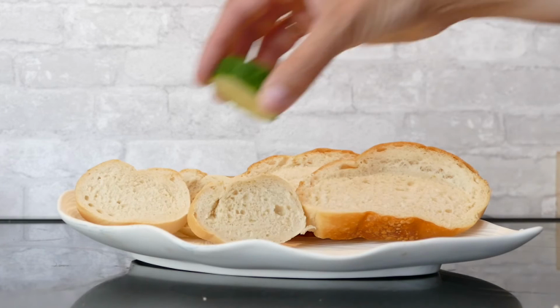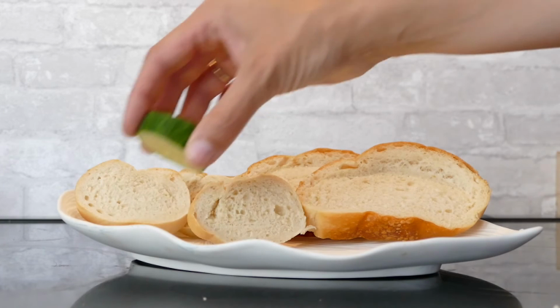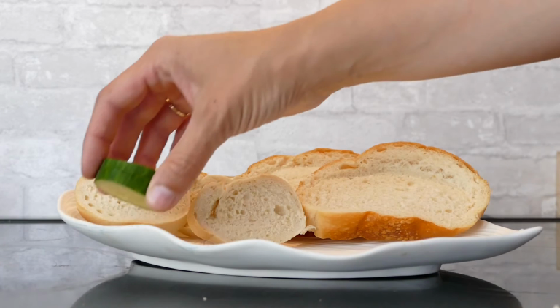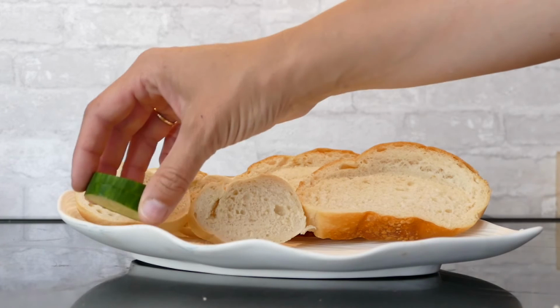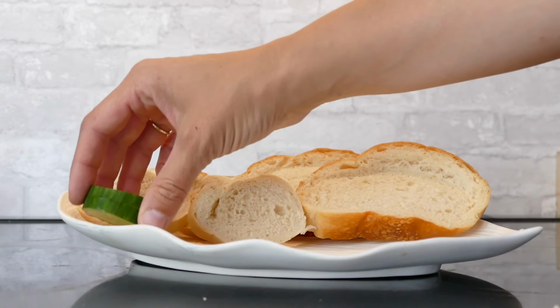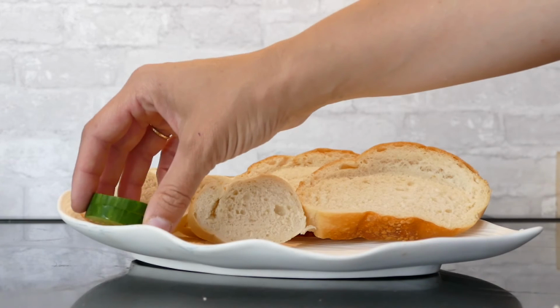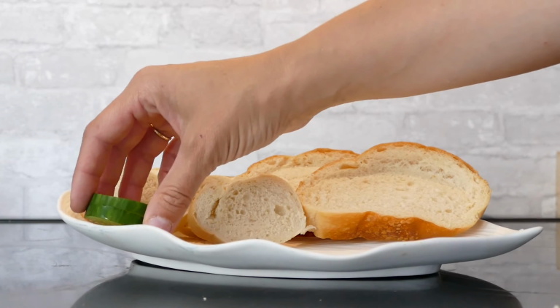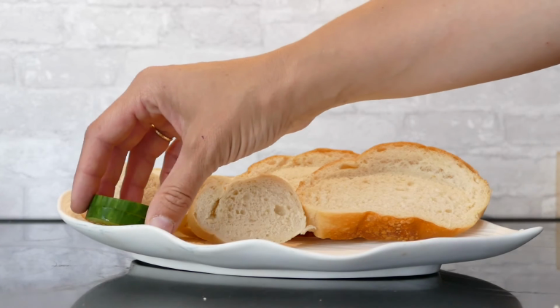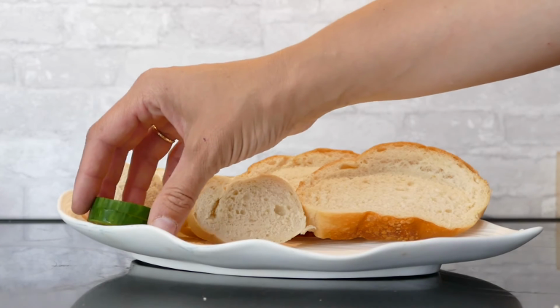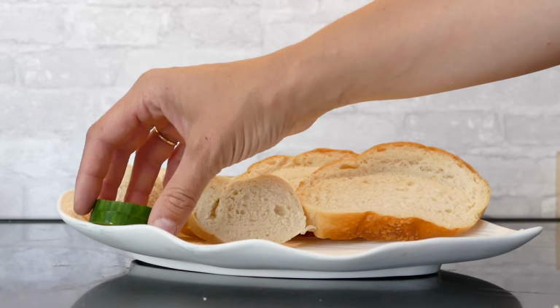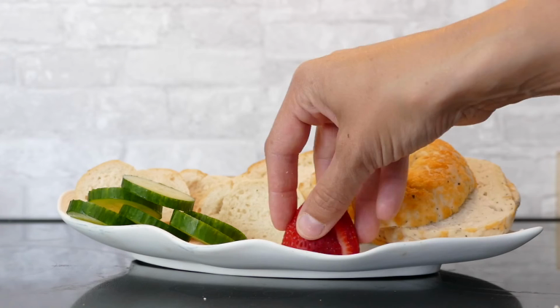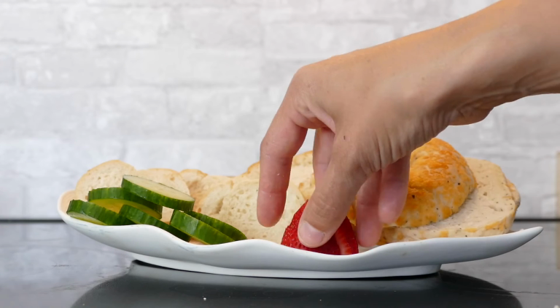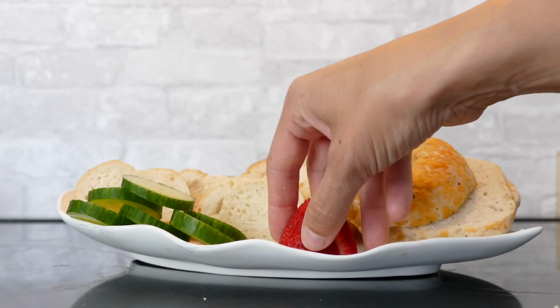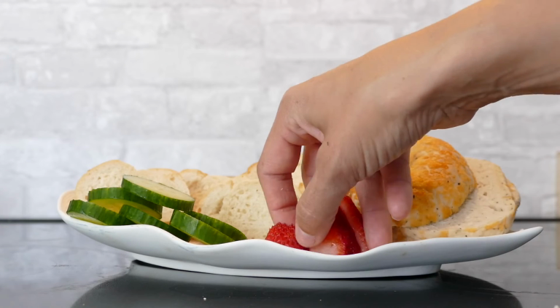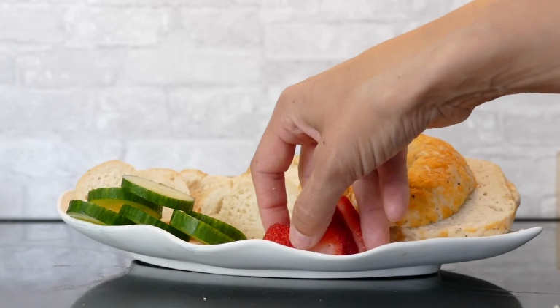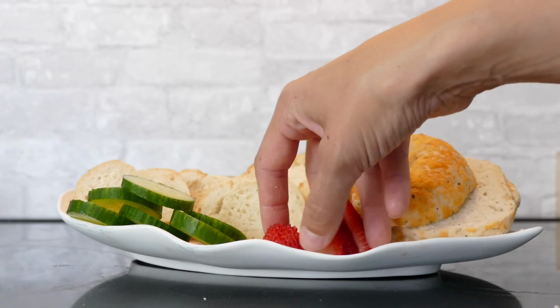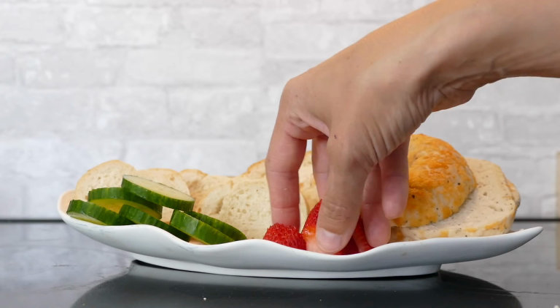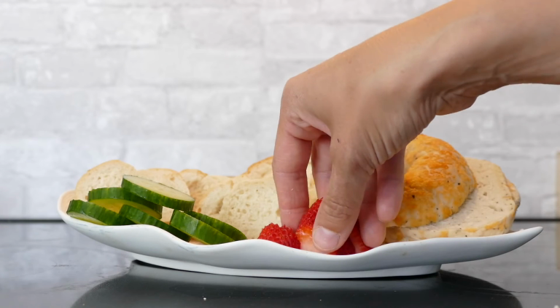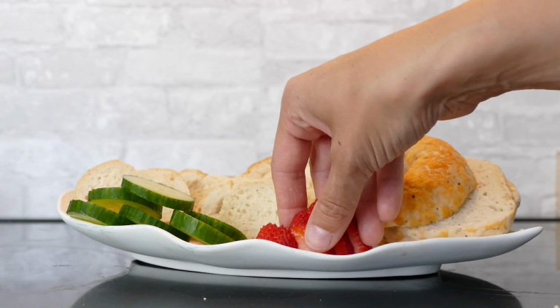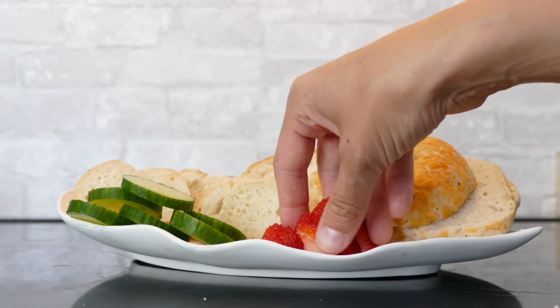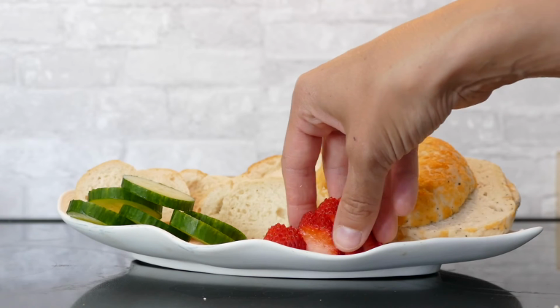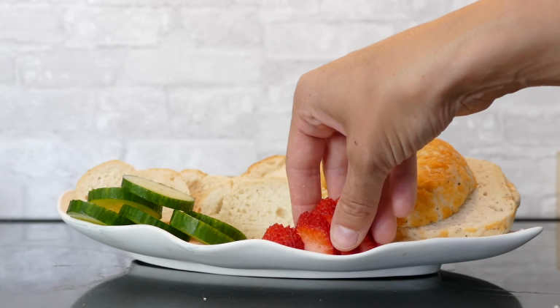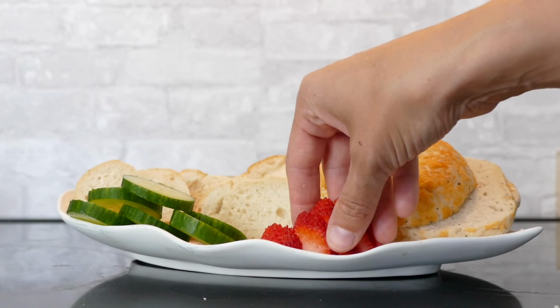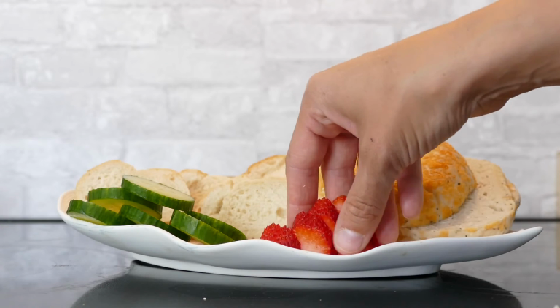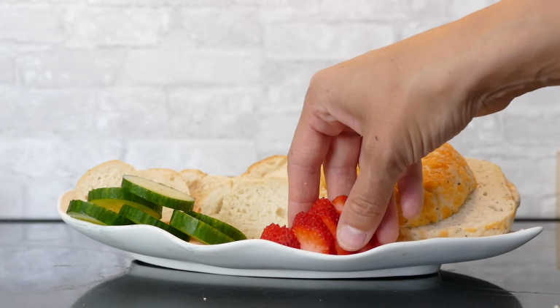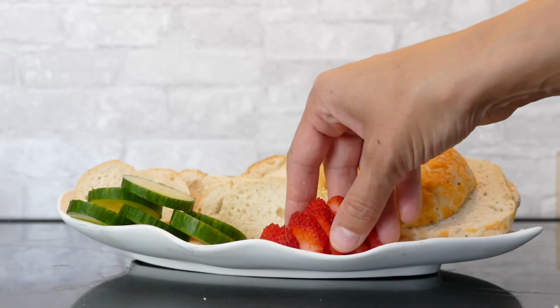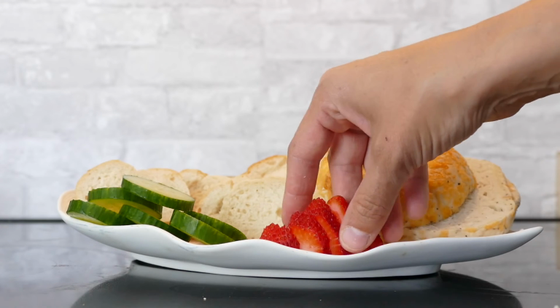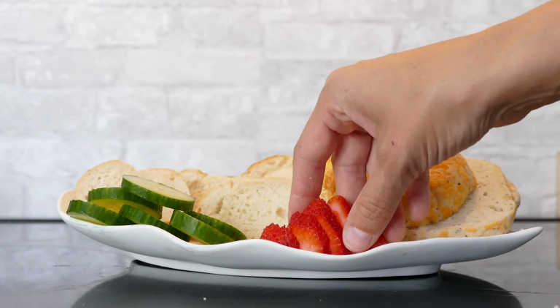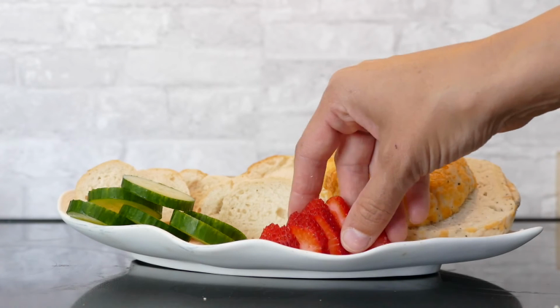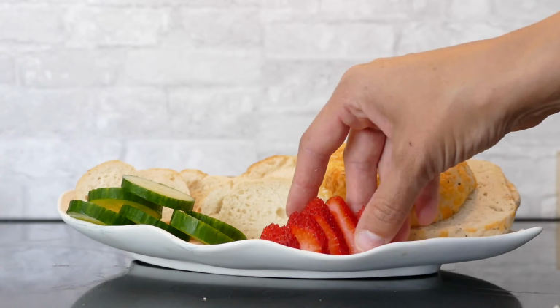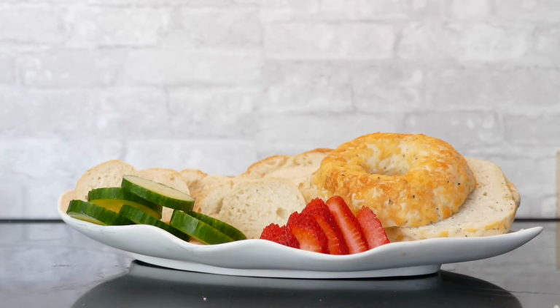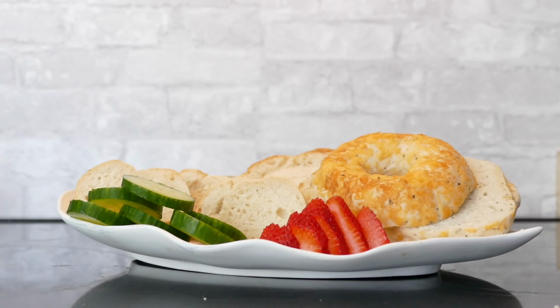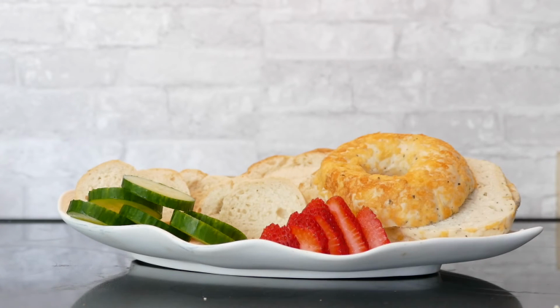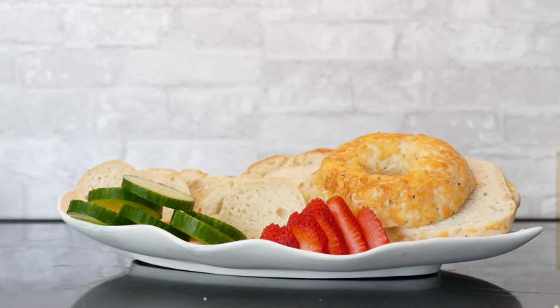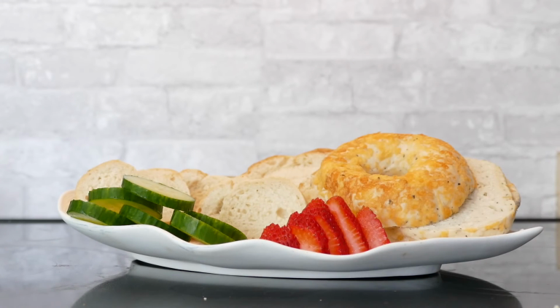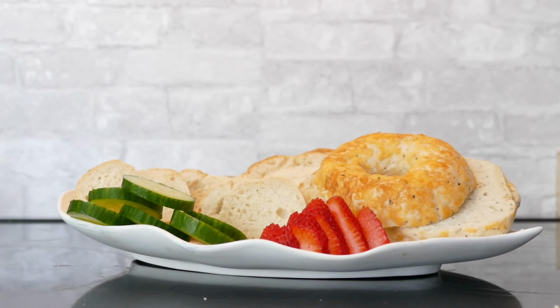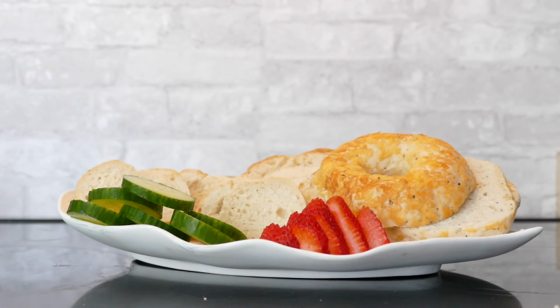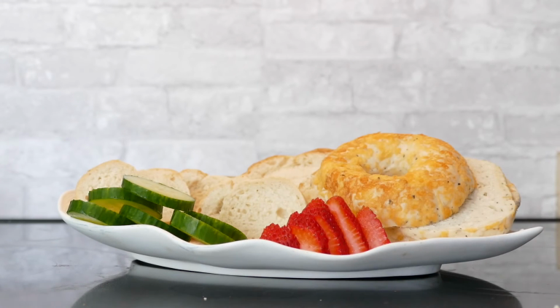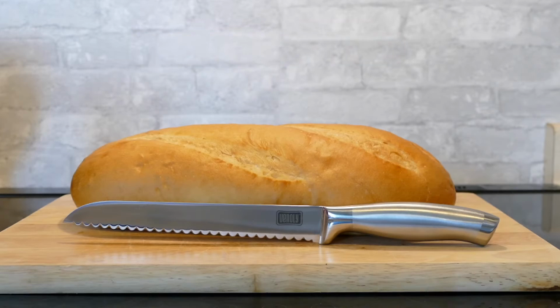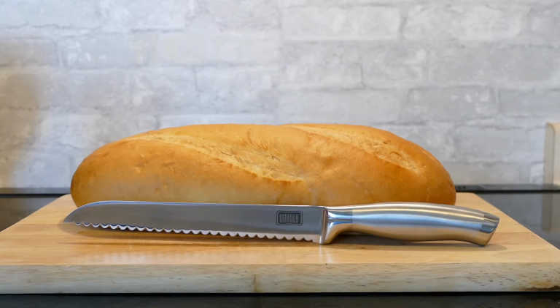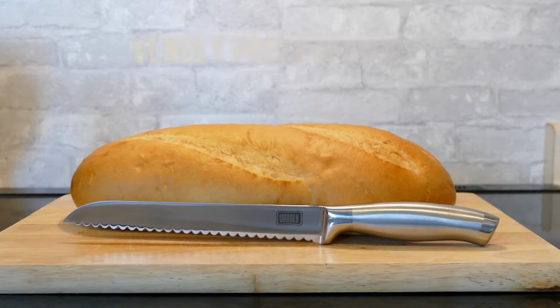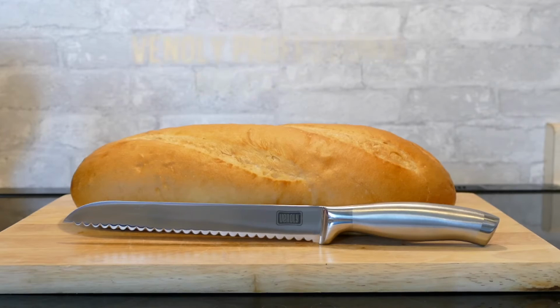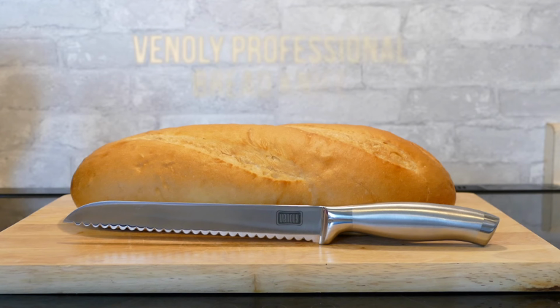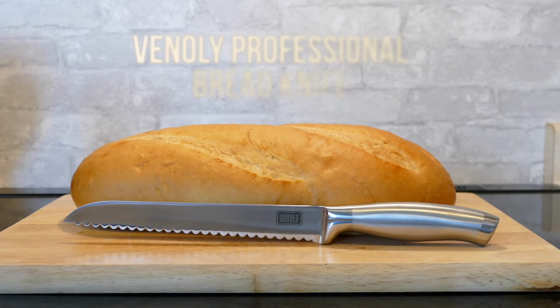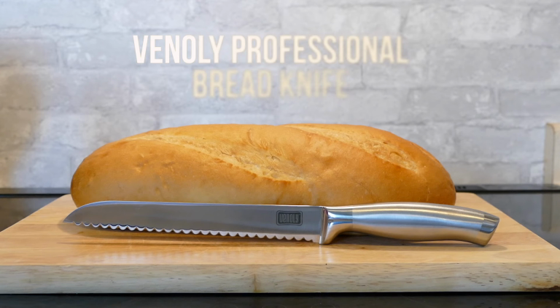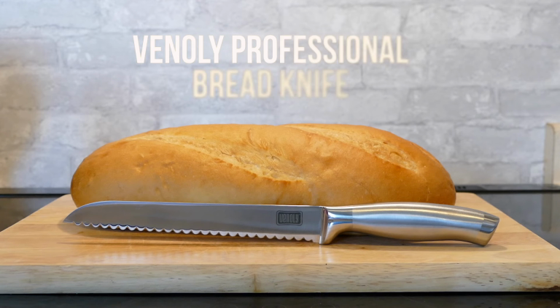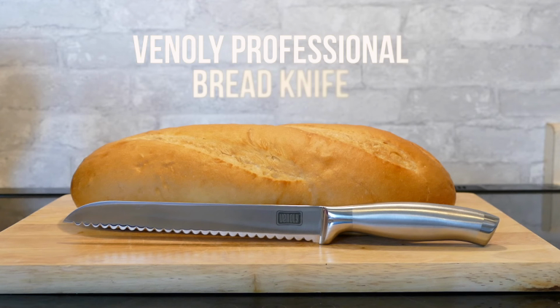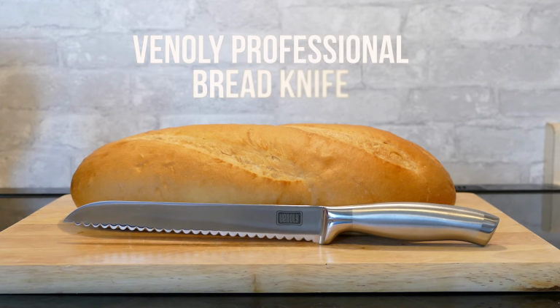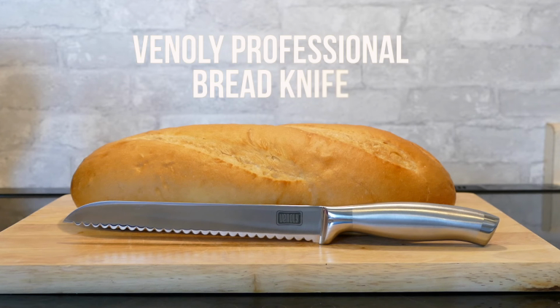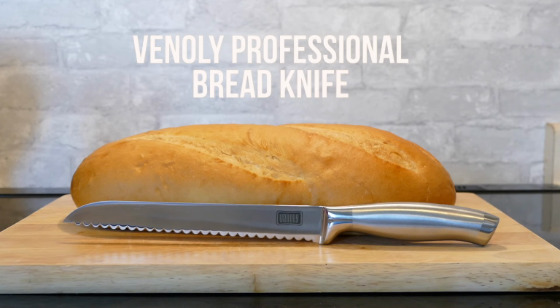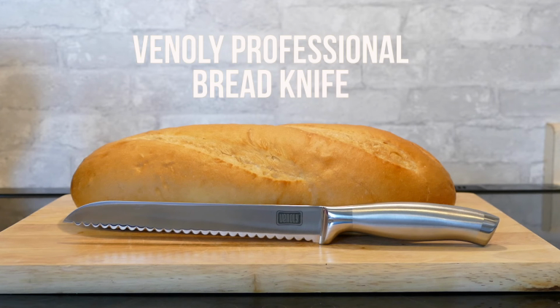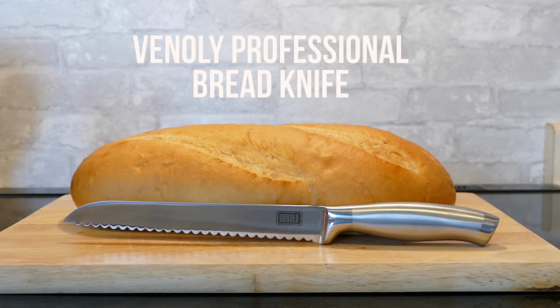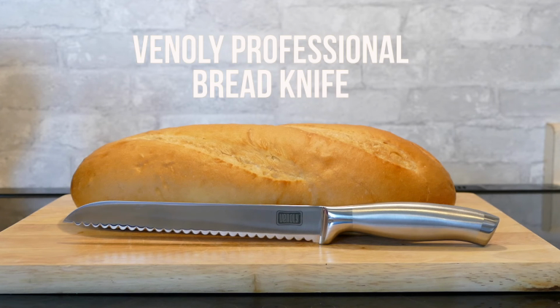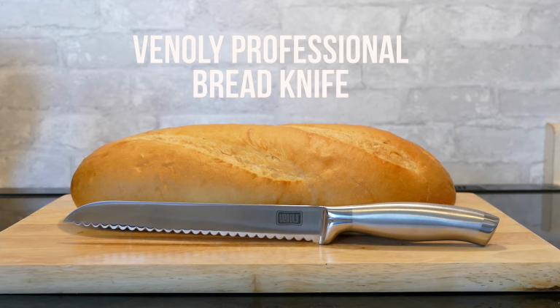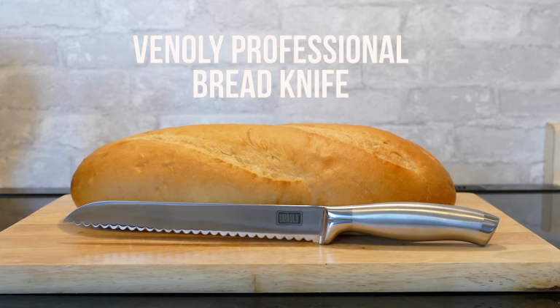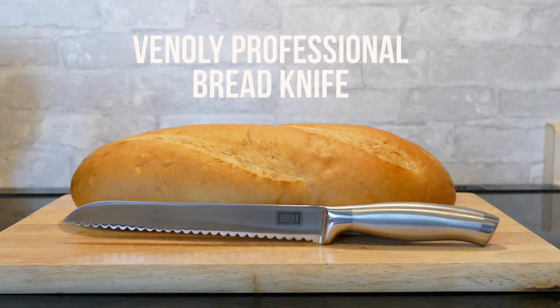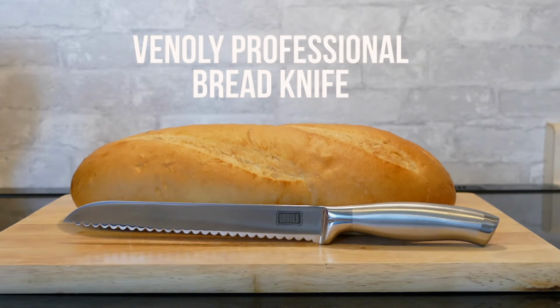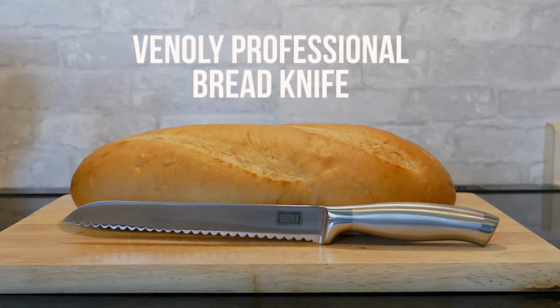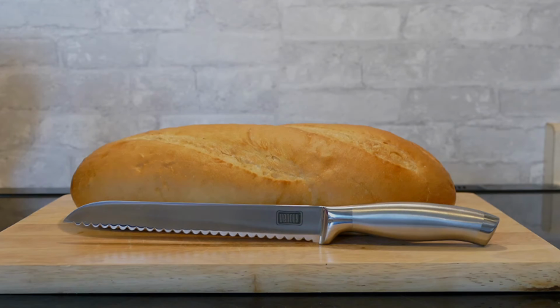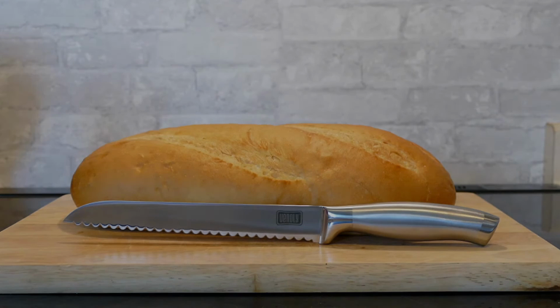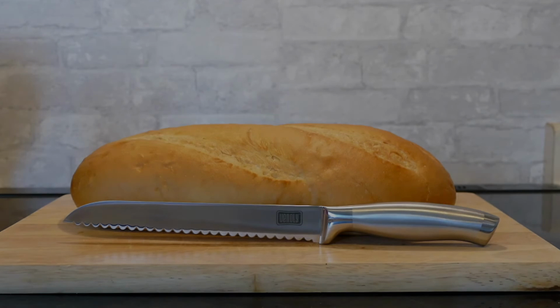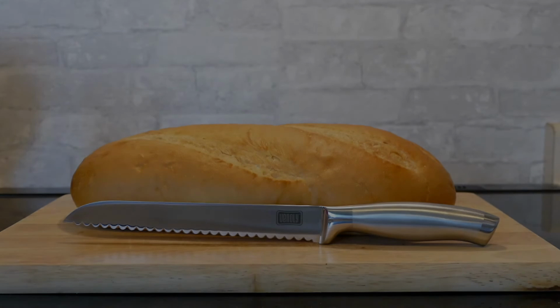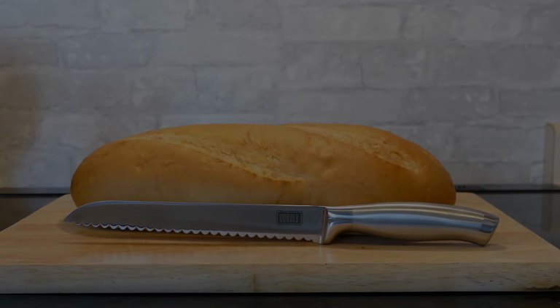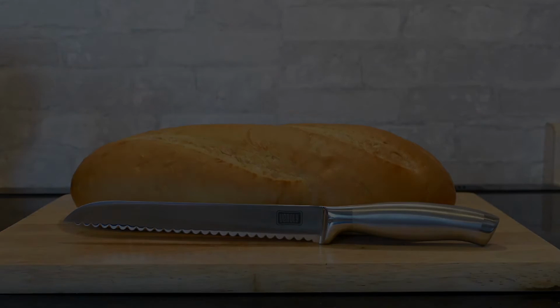This knife always stays sharp and gives you the precision cut you want every time. Get your Vinale Professional Bread Knife today.